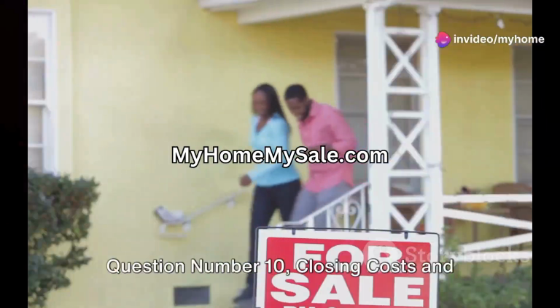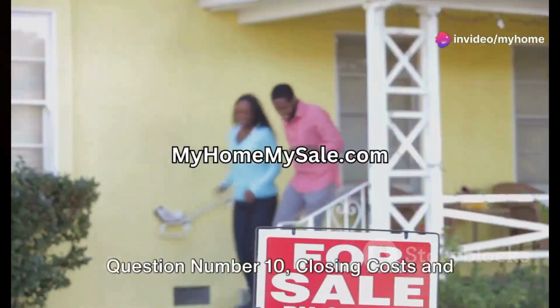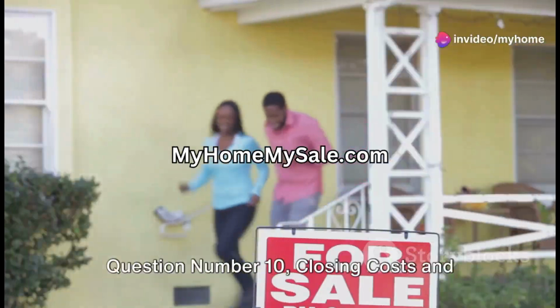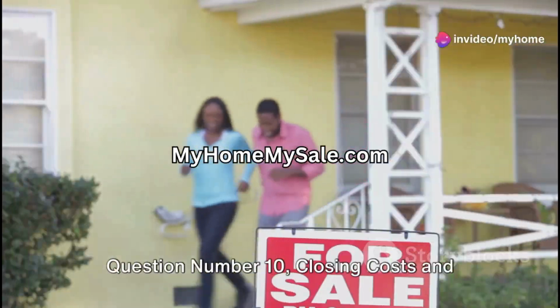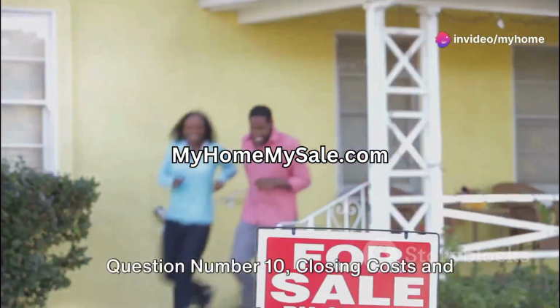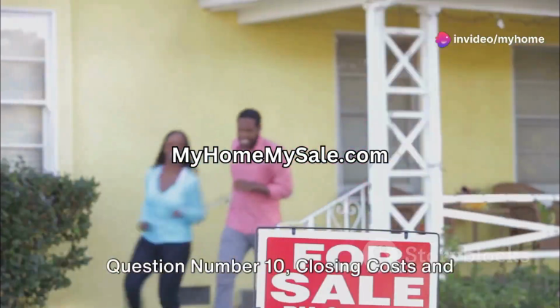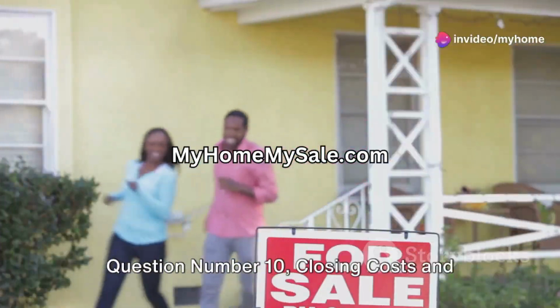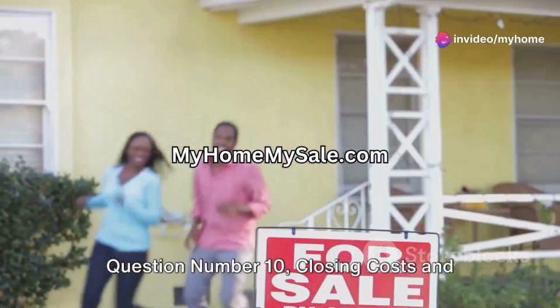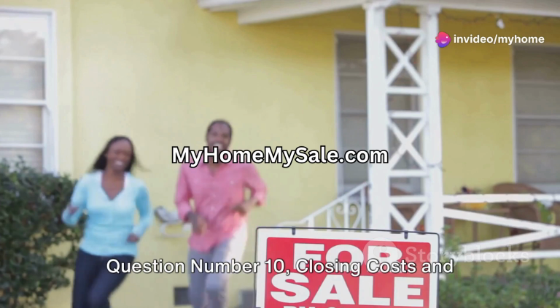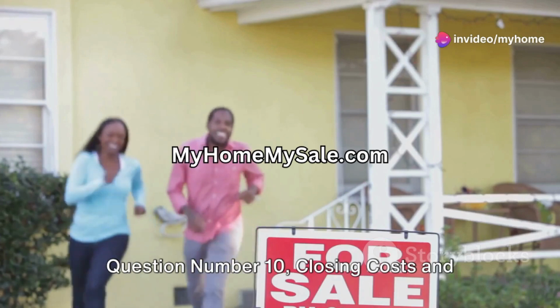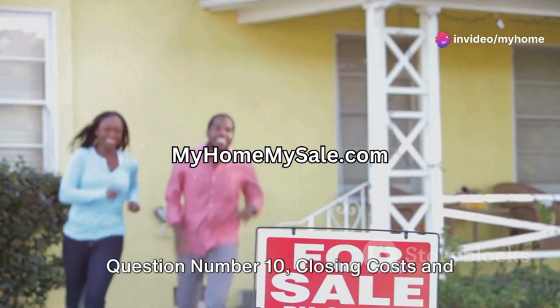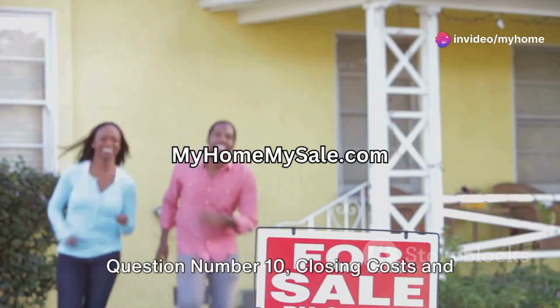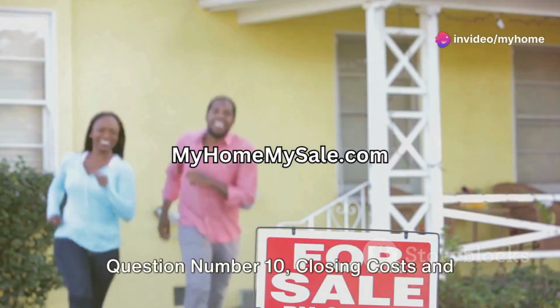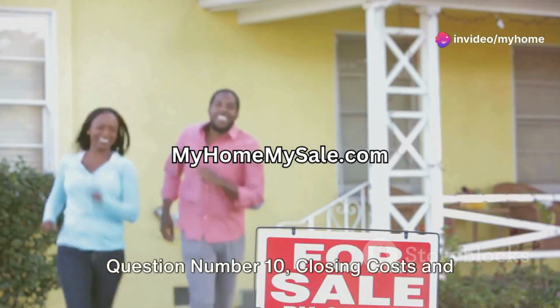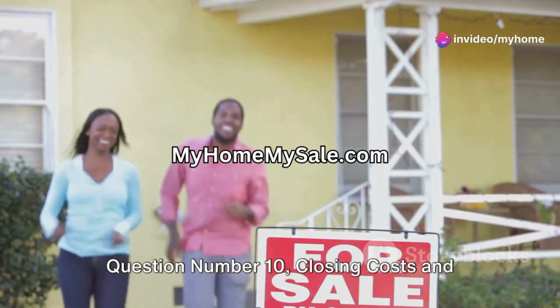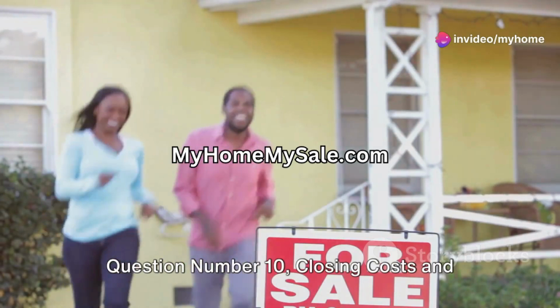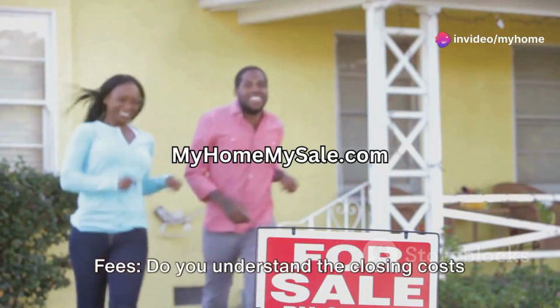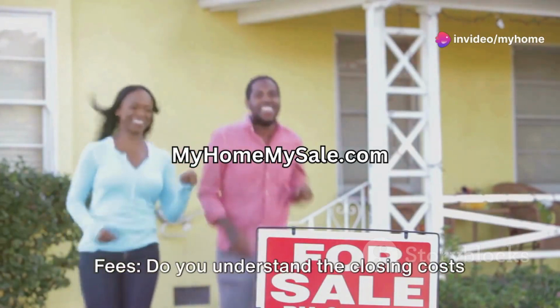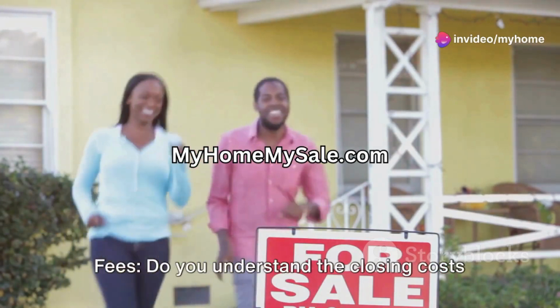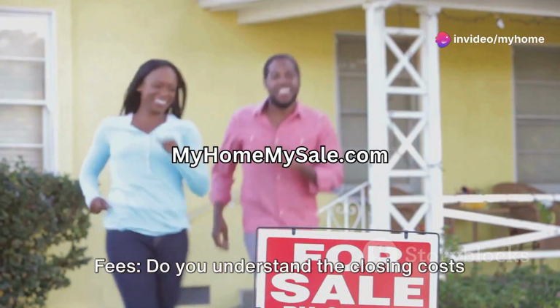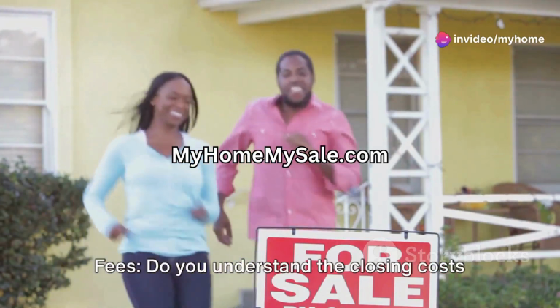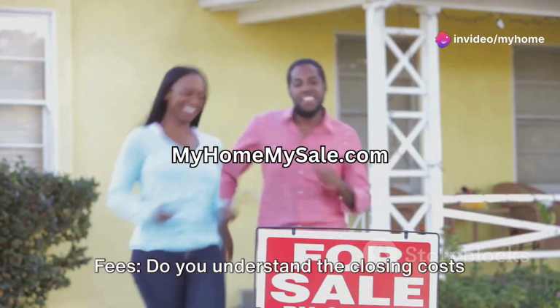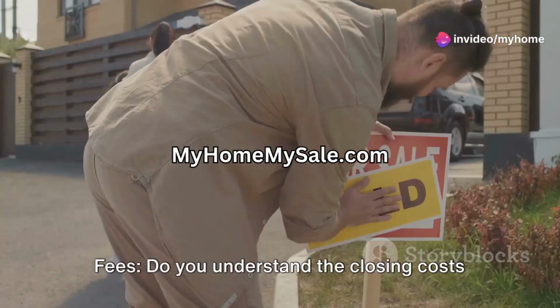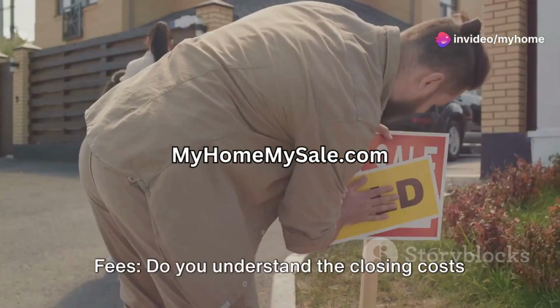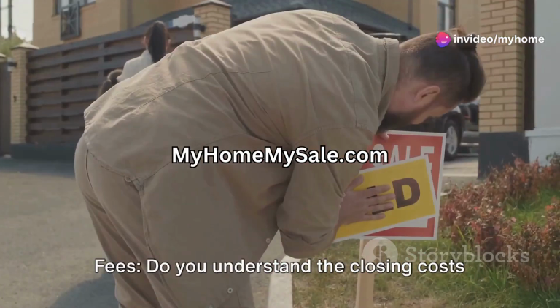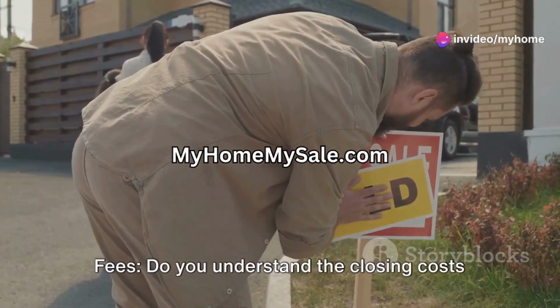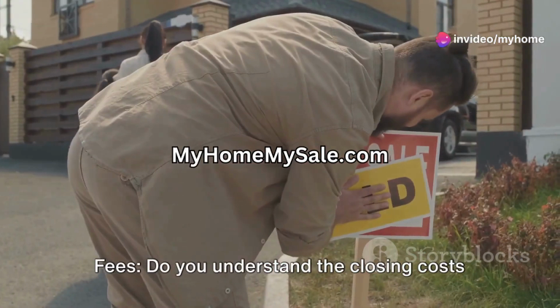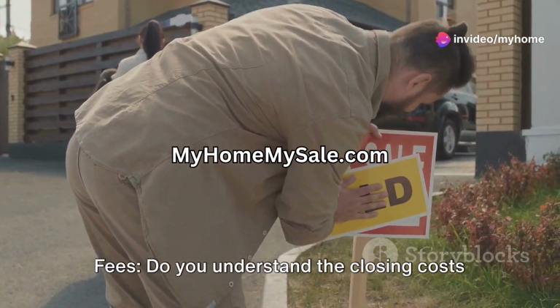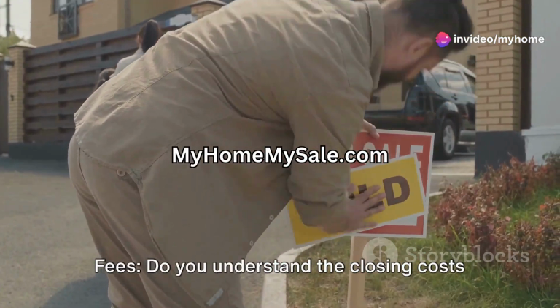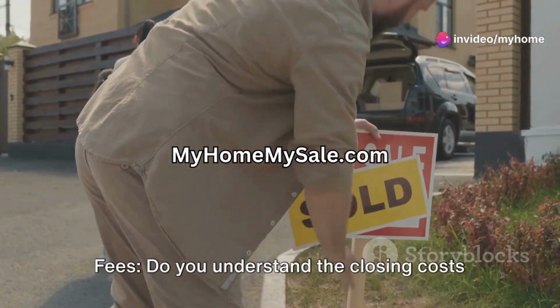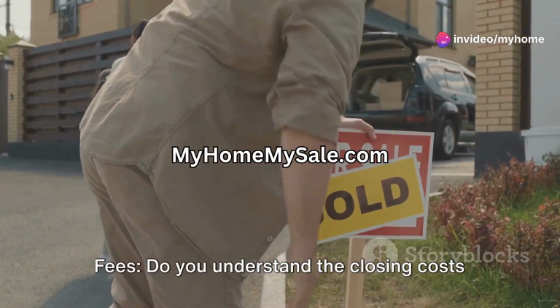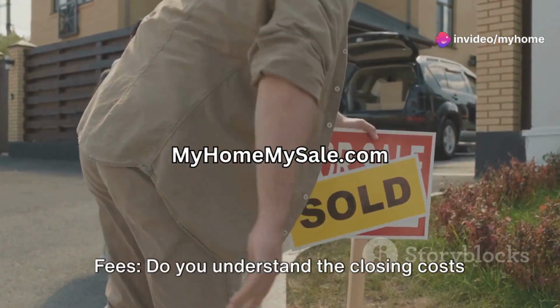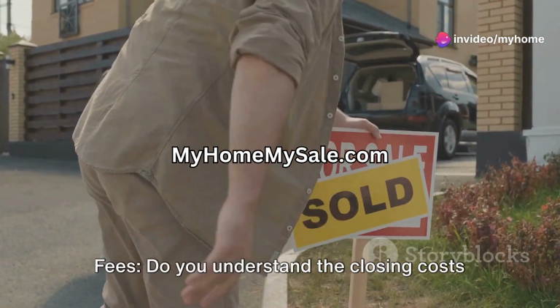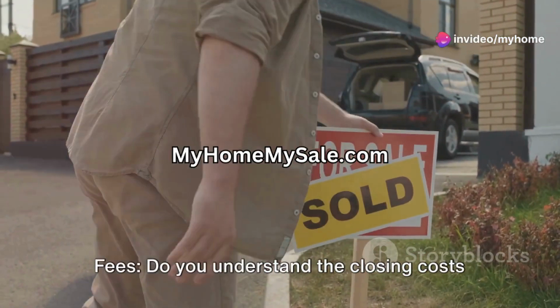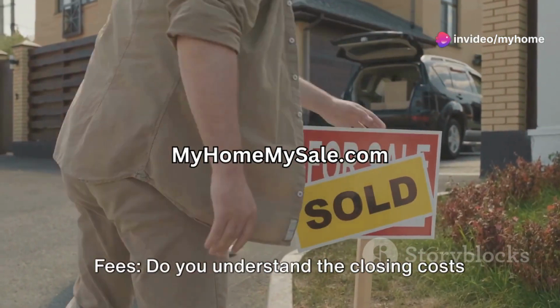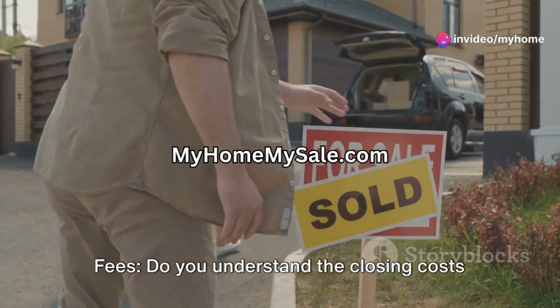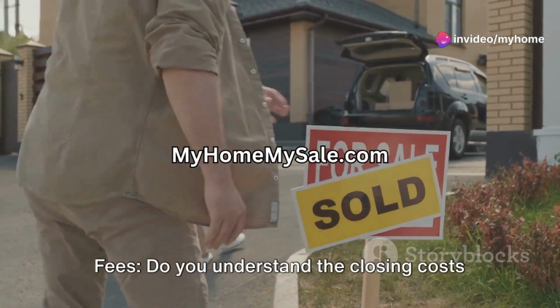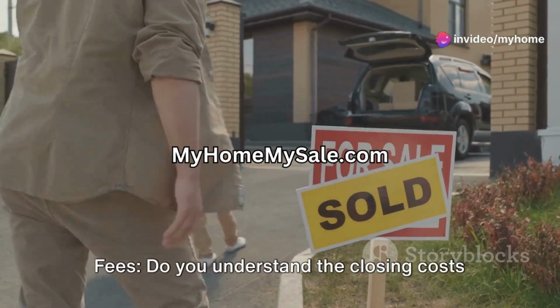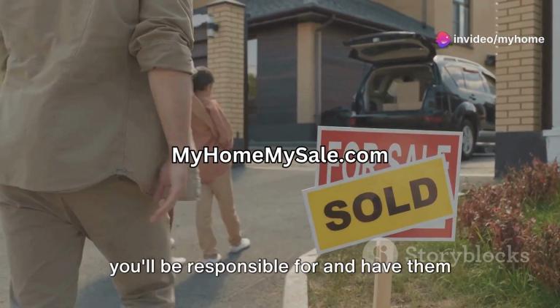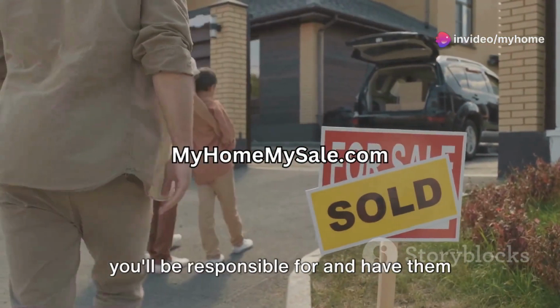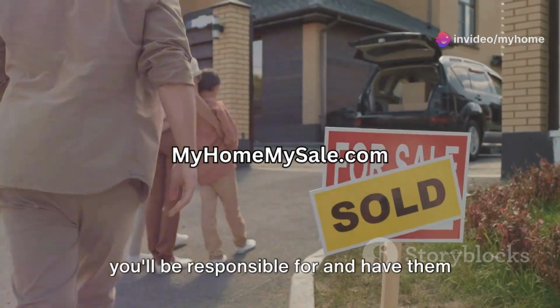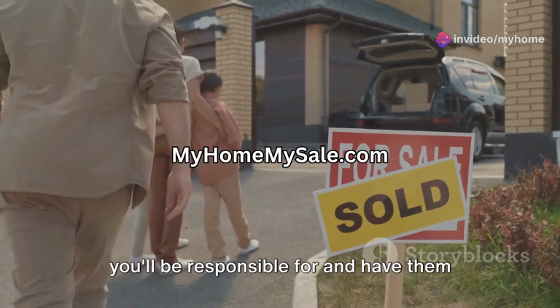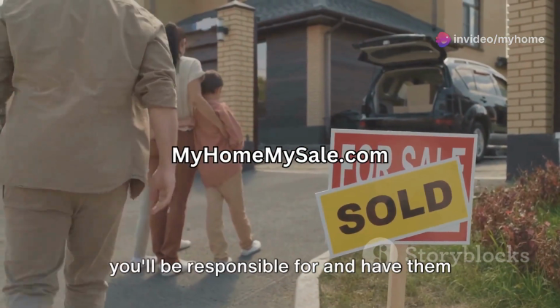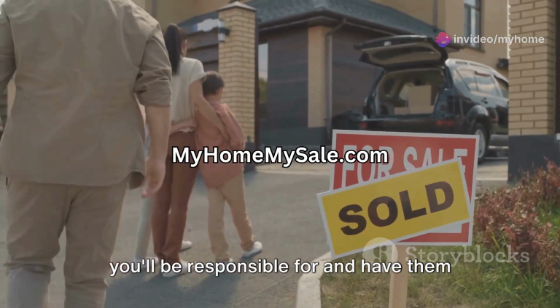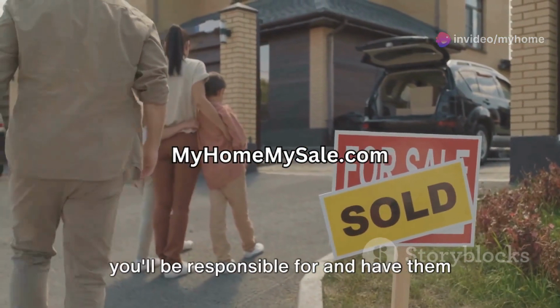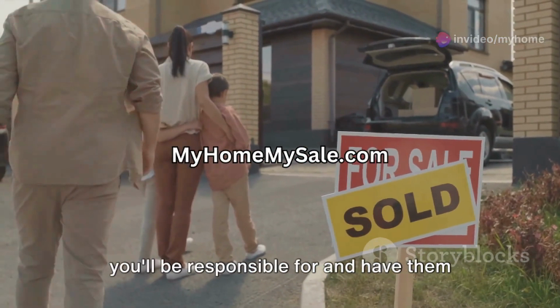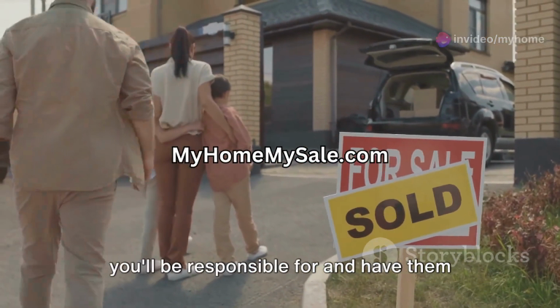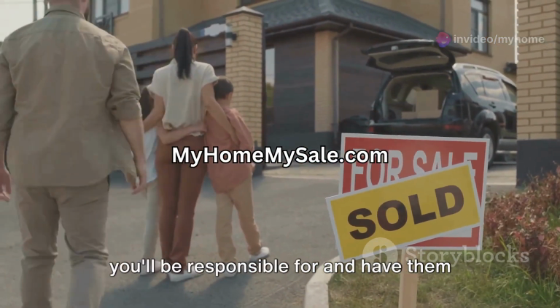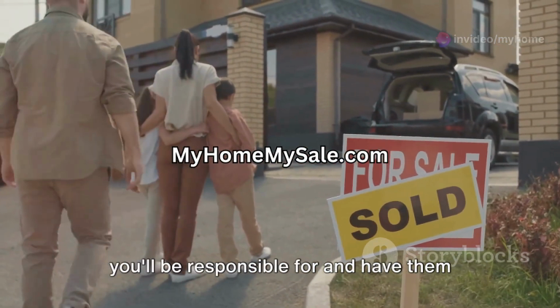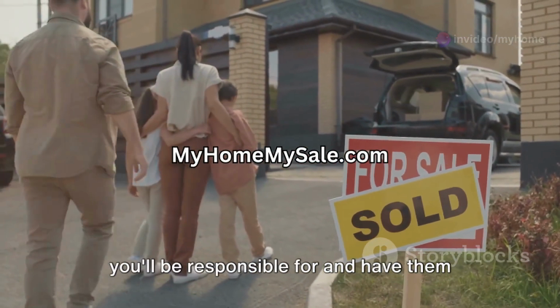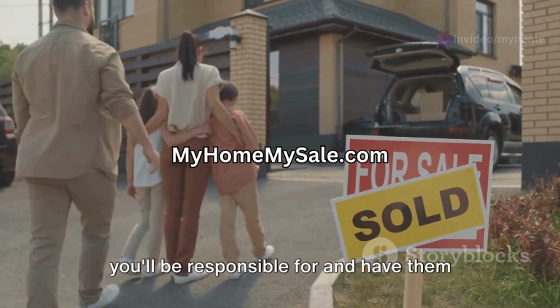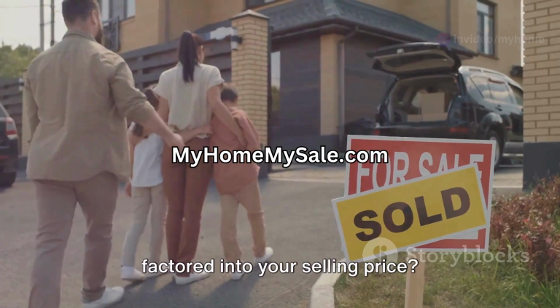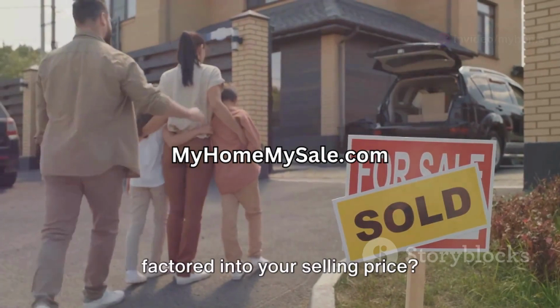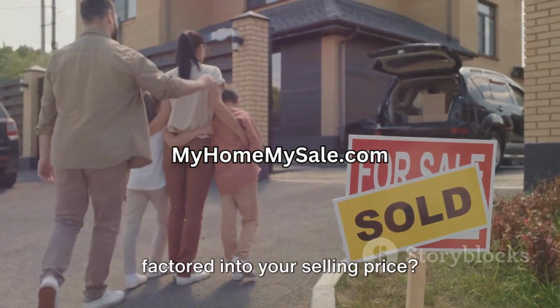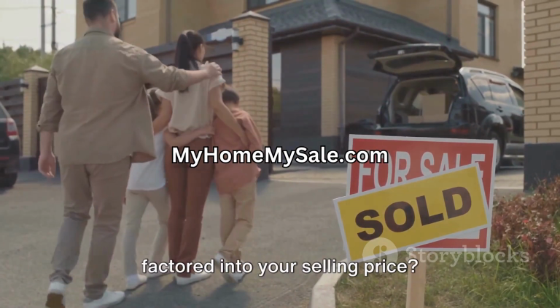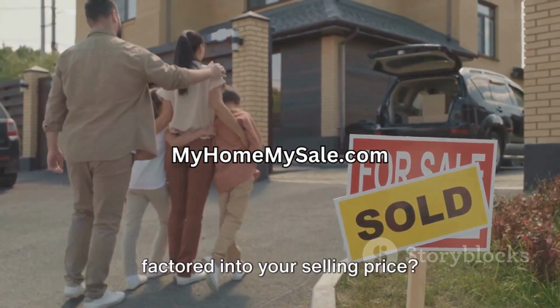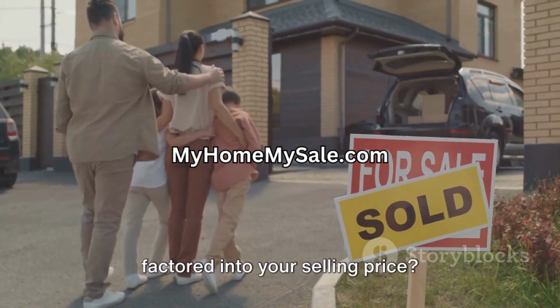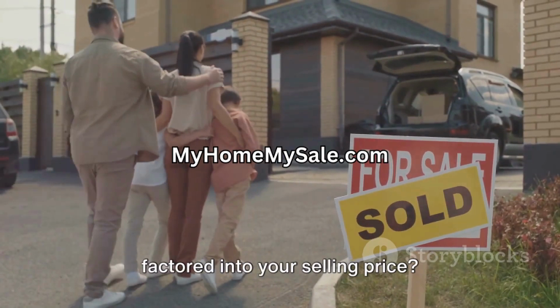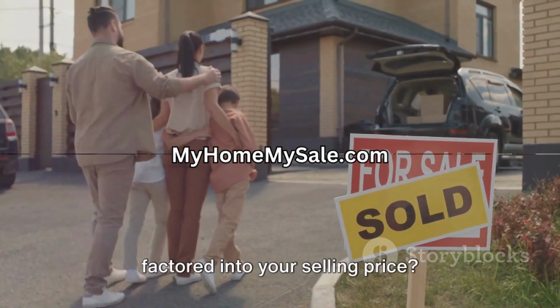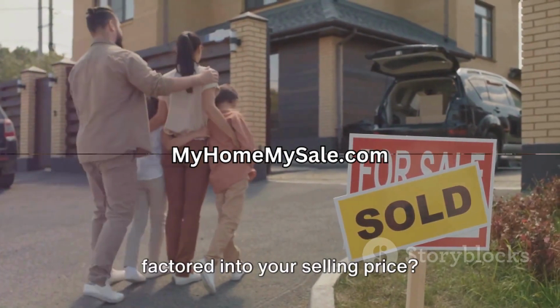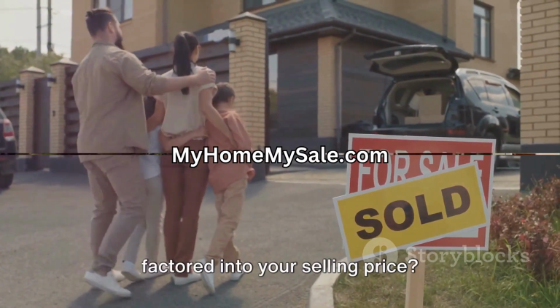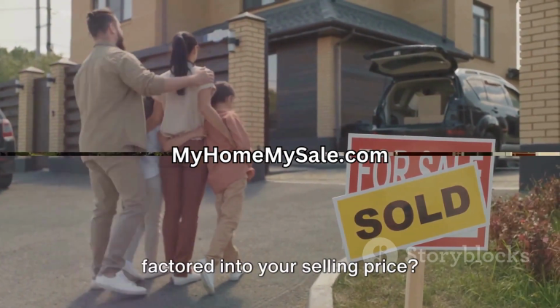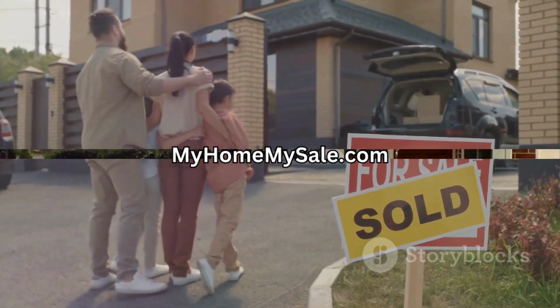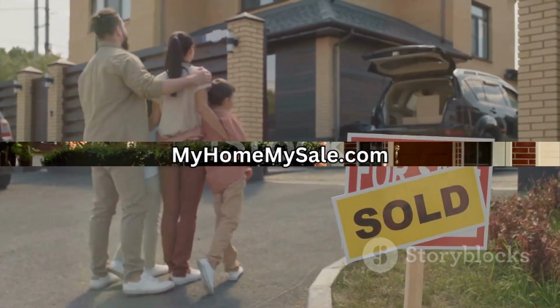Question number ten: closing costs and fees. Do you understand the closing costs you'll be responsible for and have them factored into your selling price?